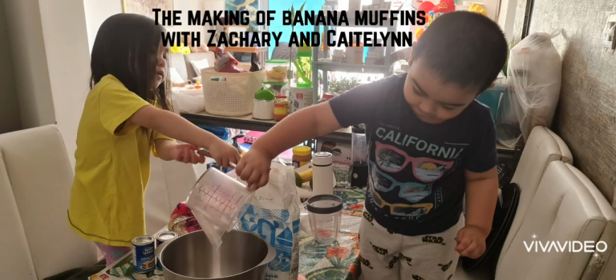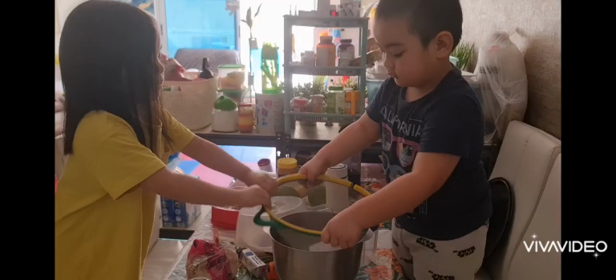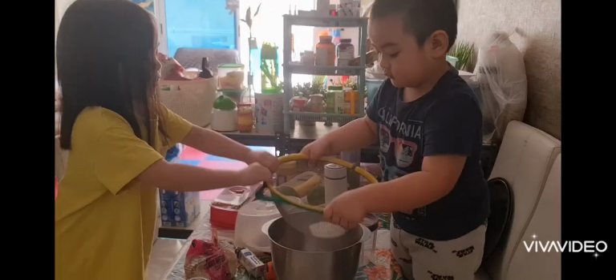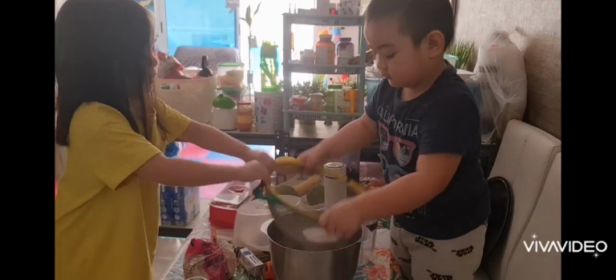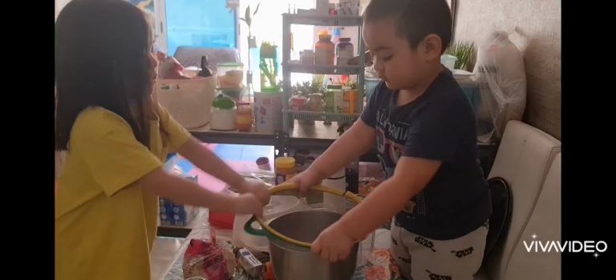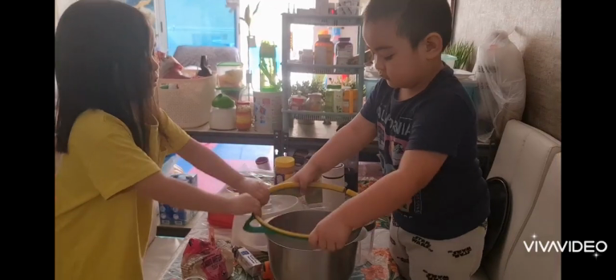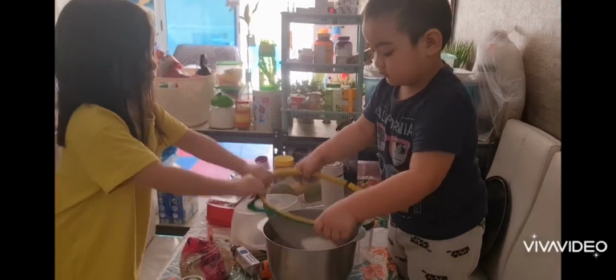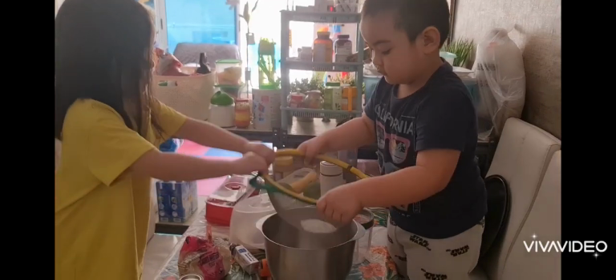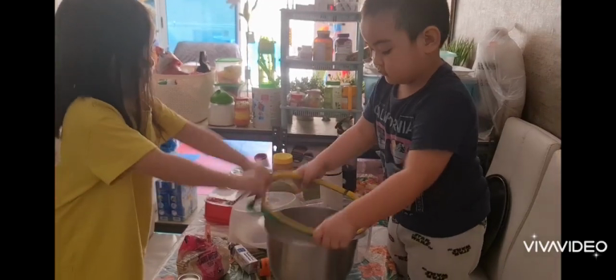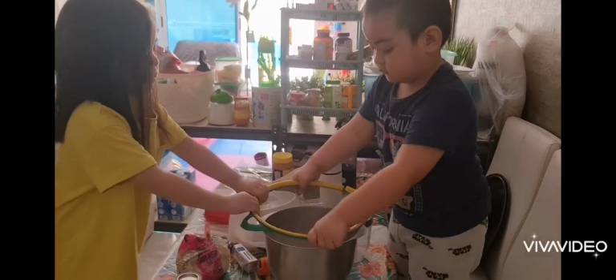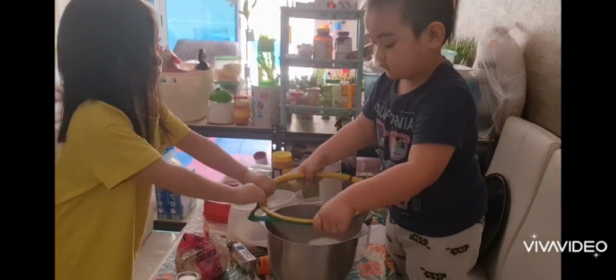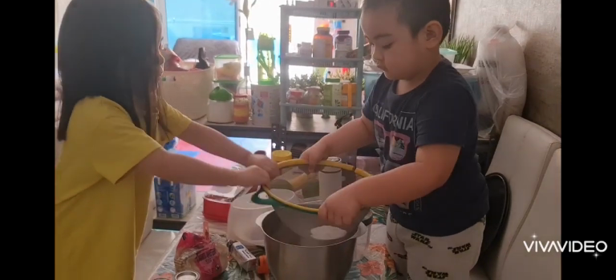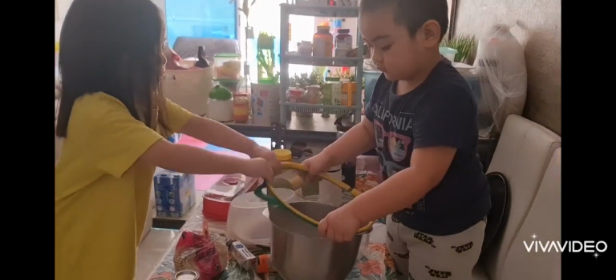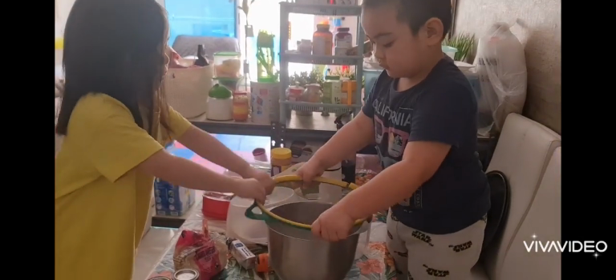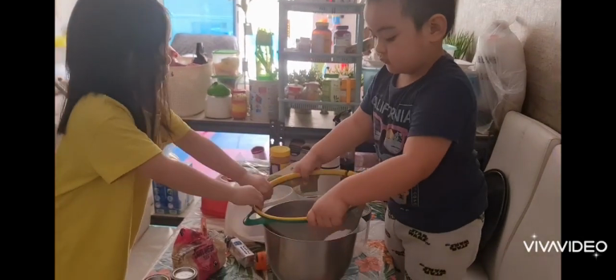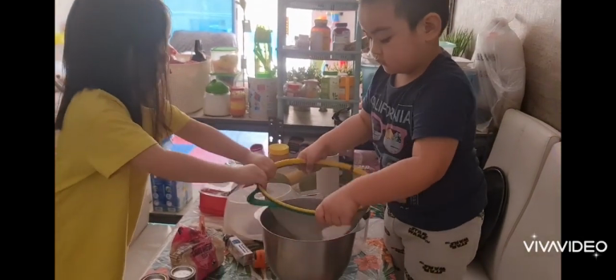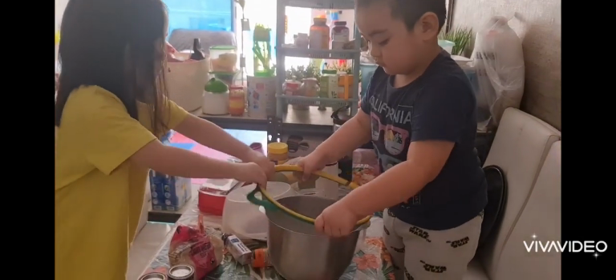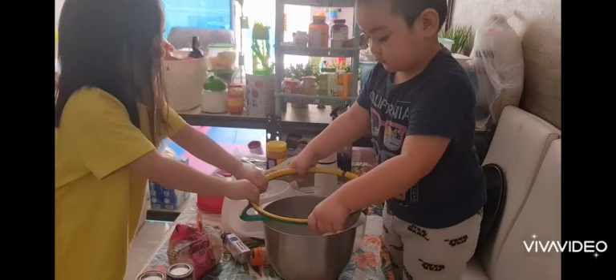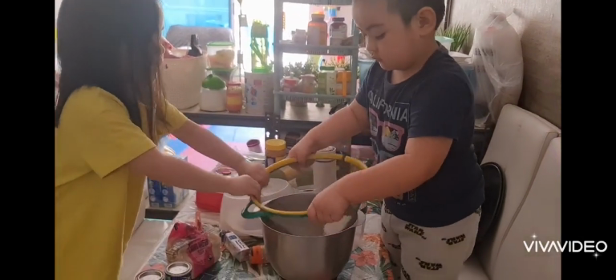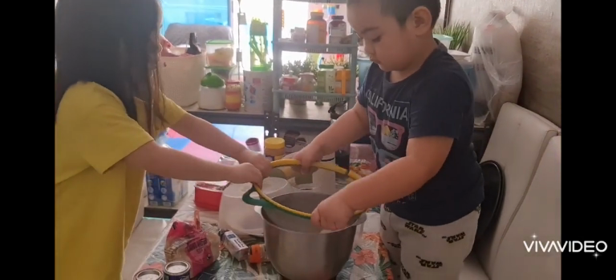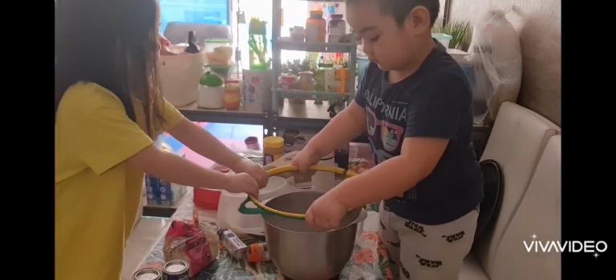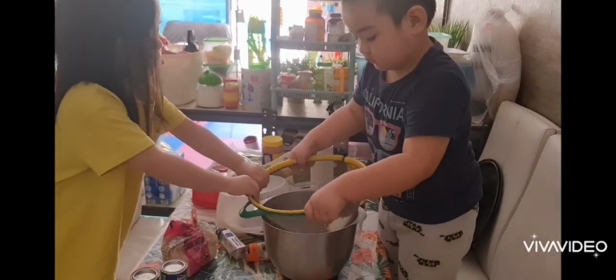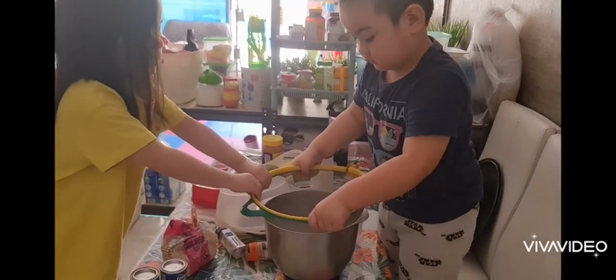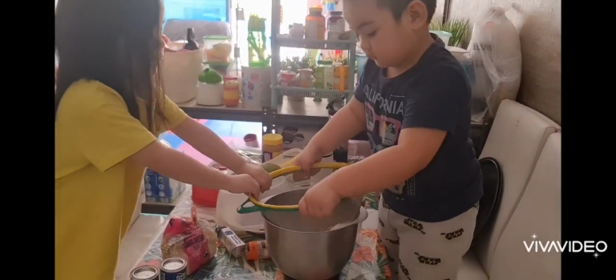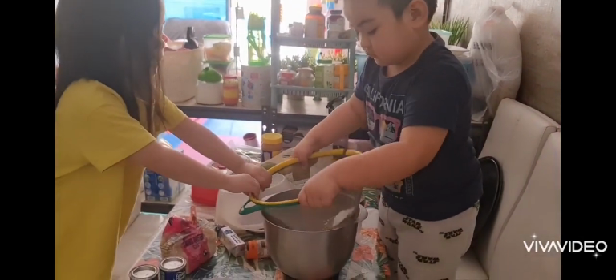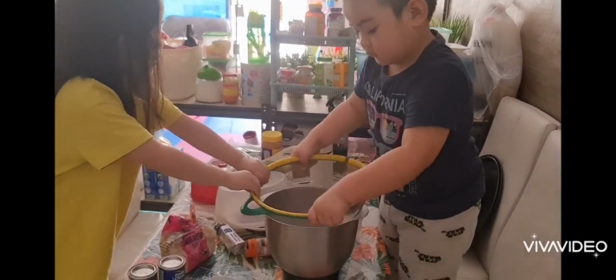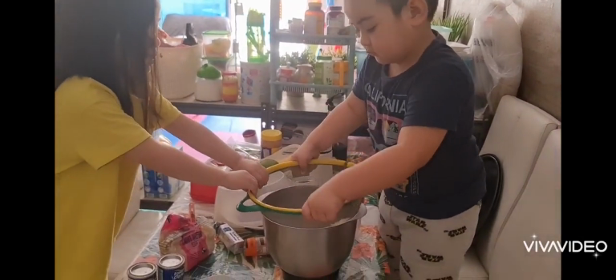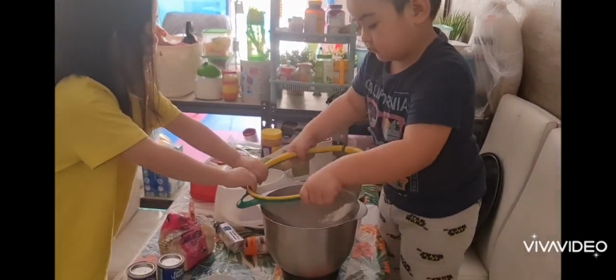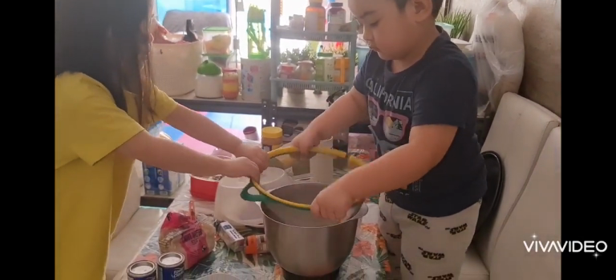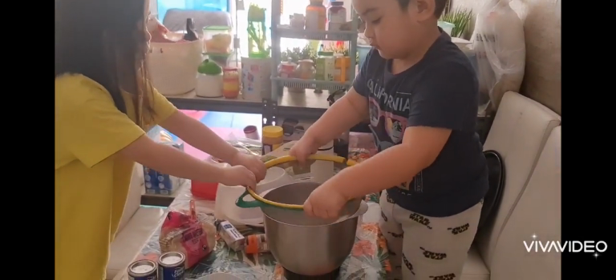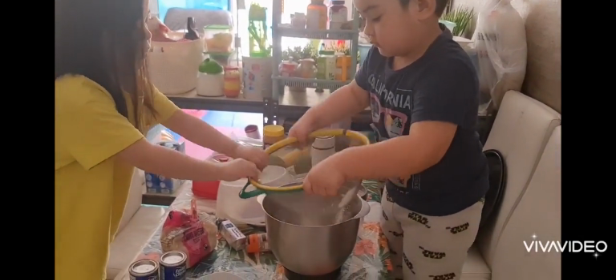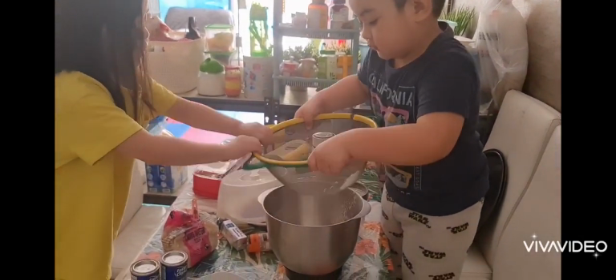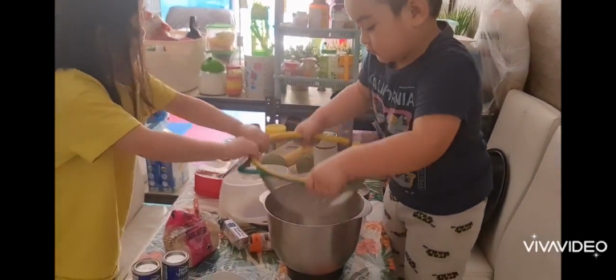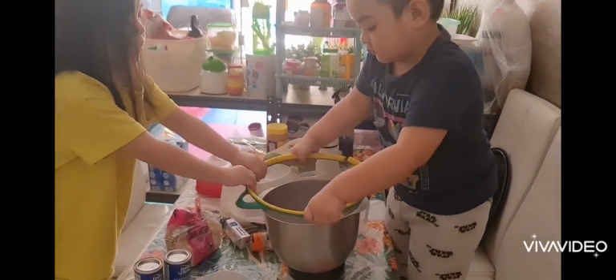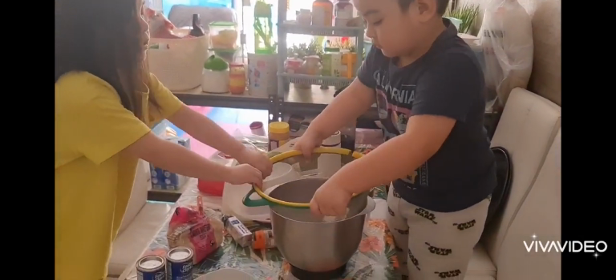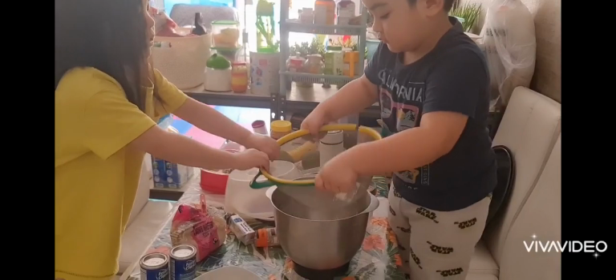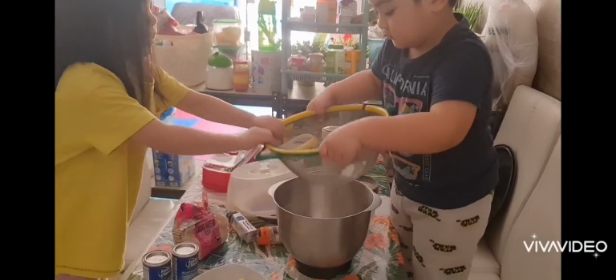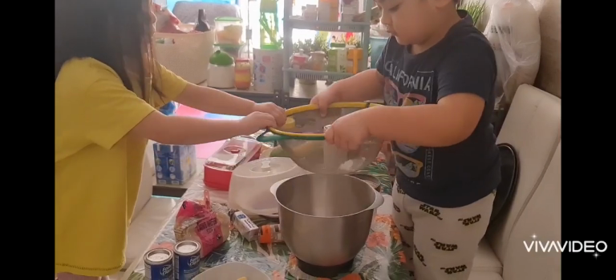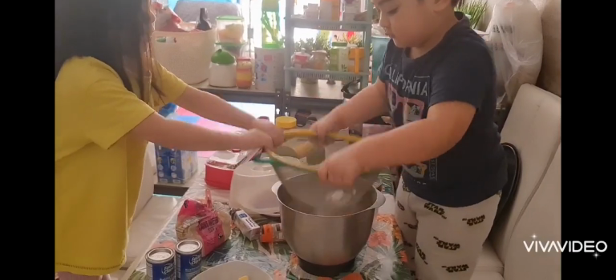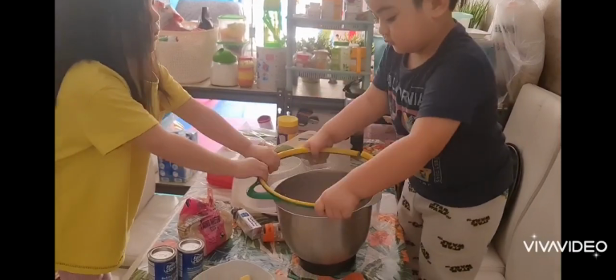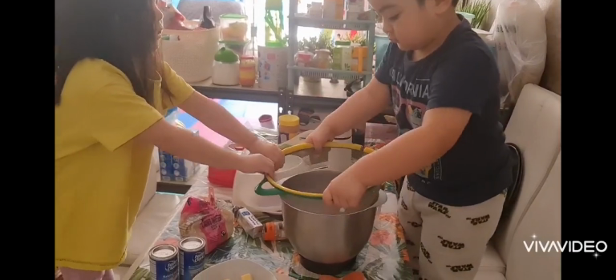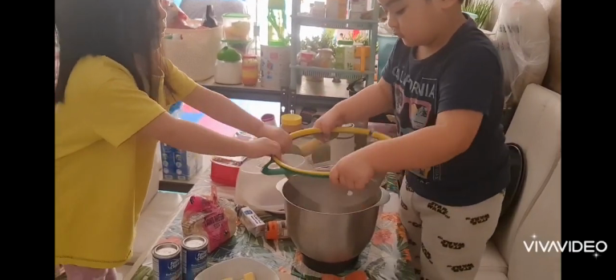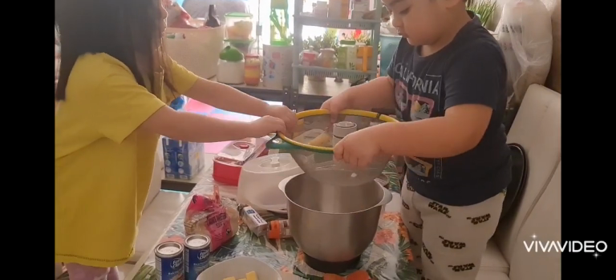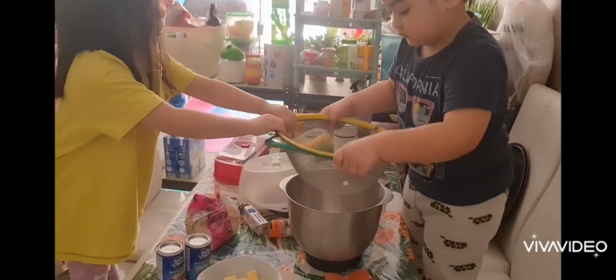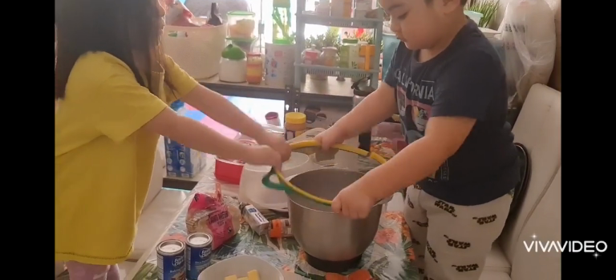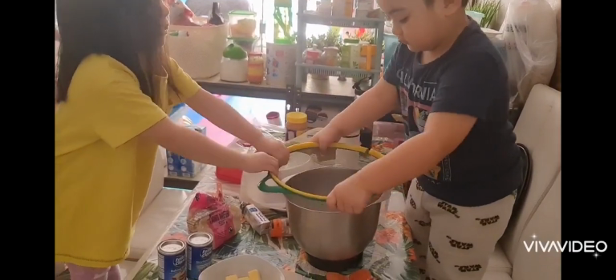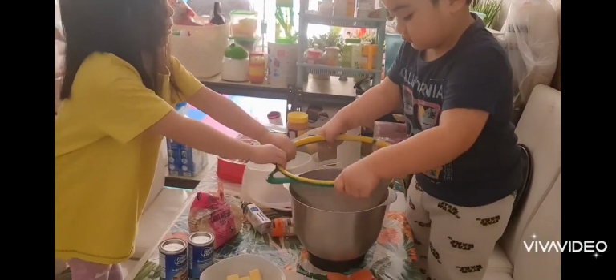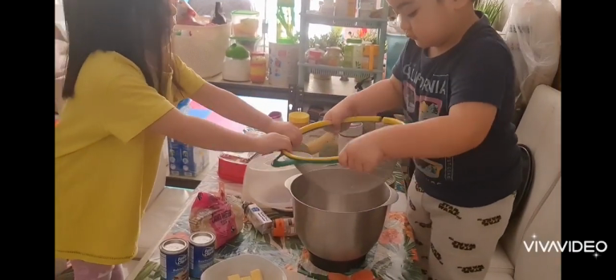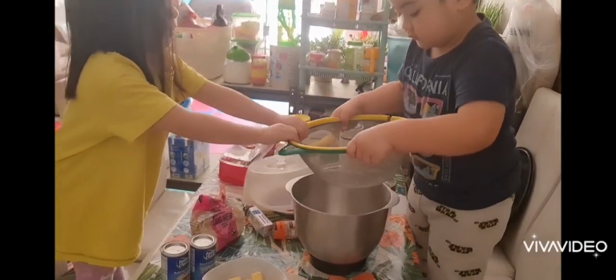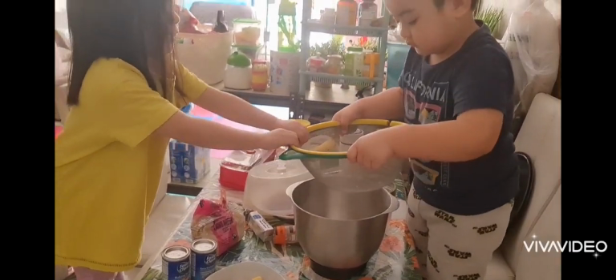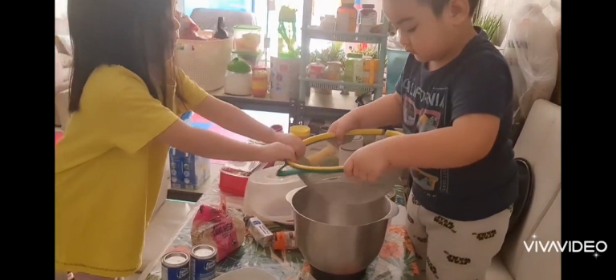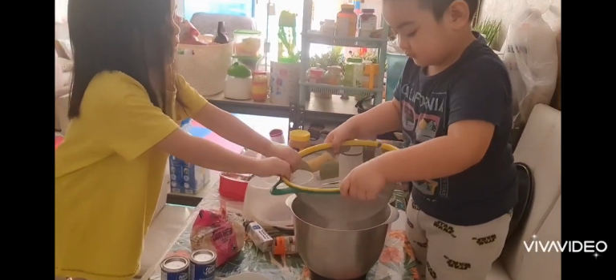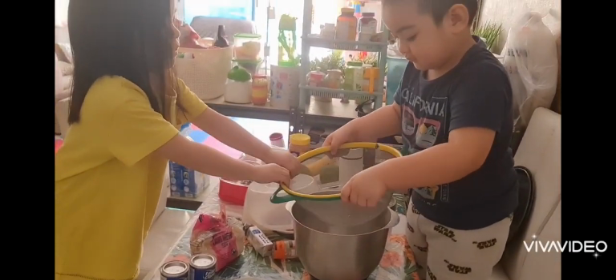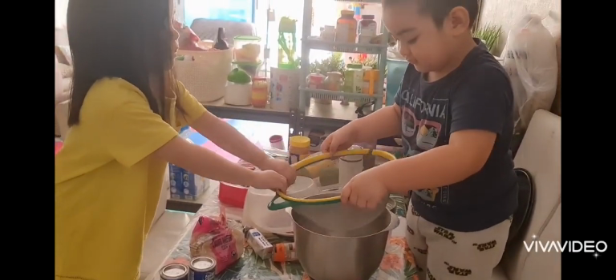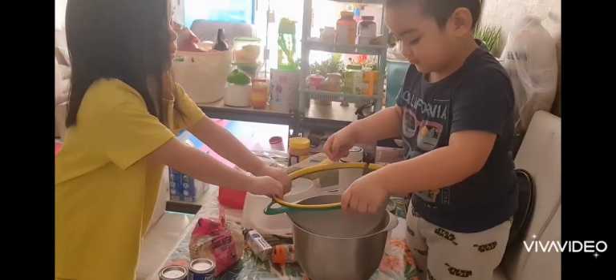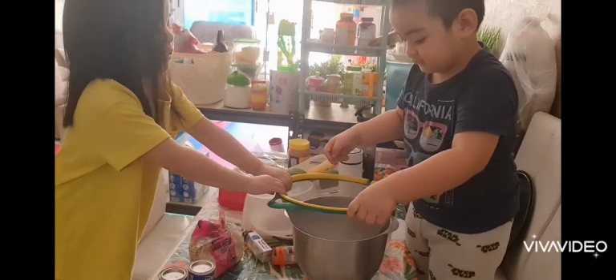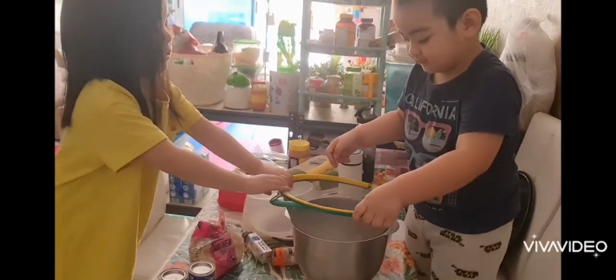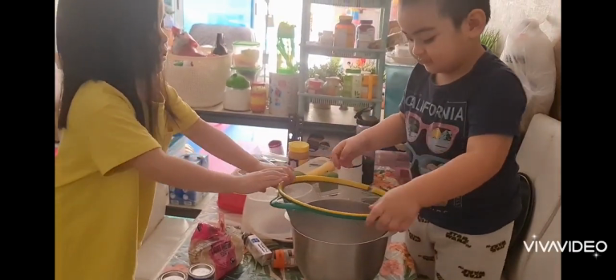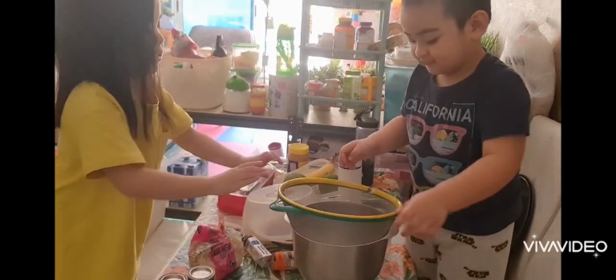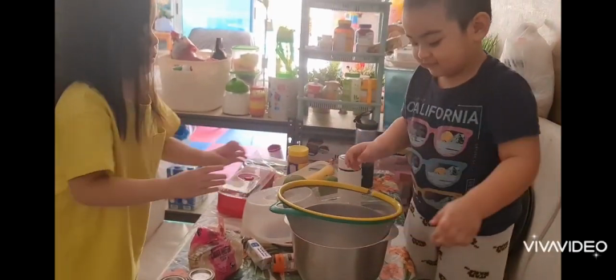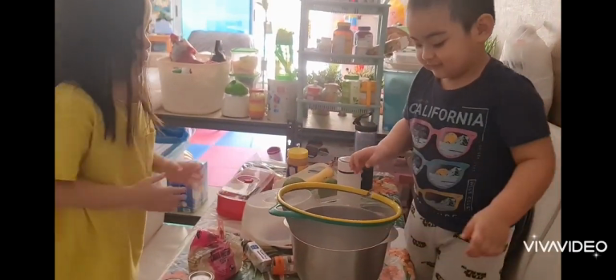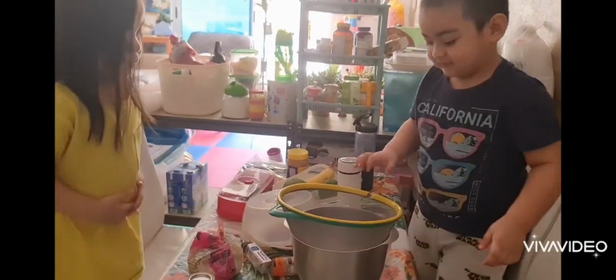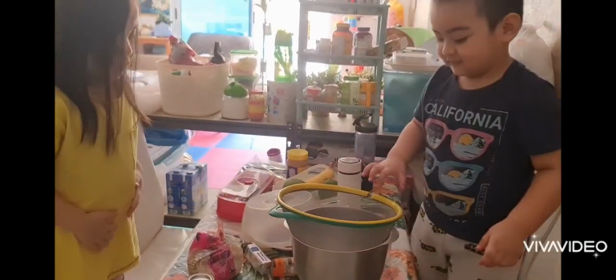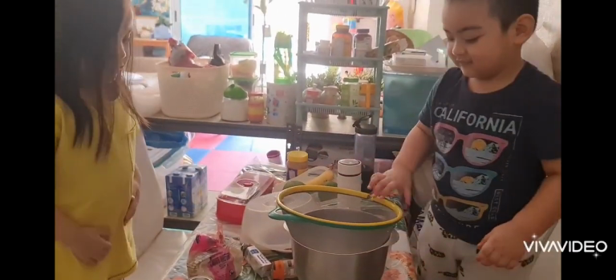Together, sift until it's finished. Good job!